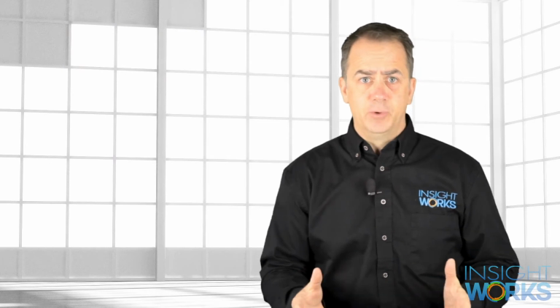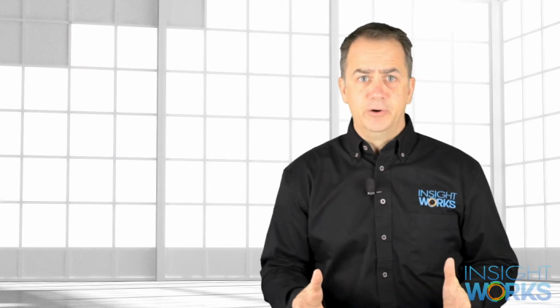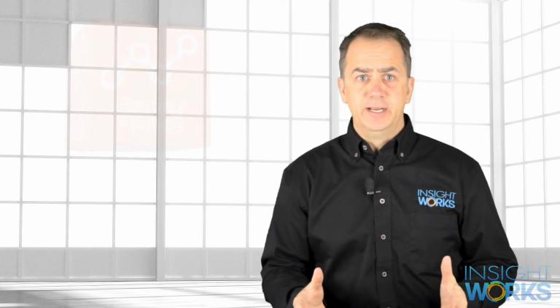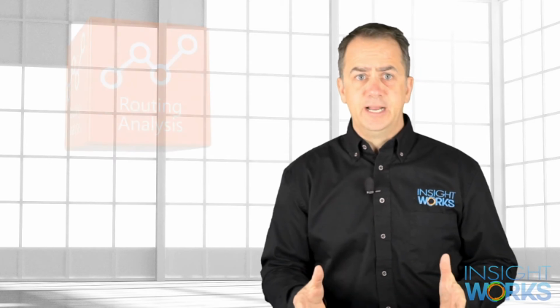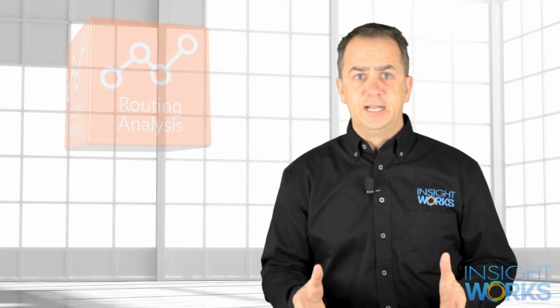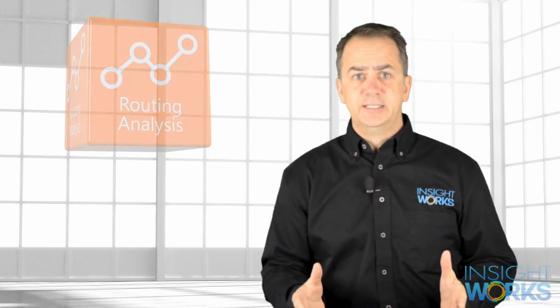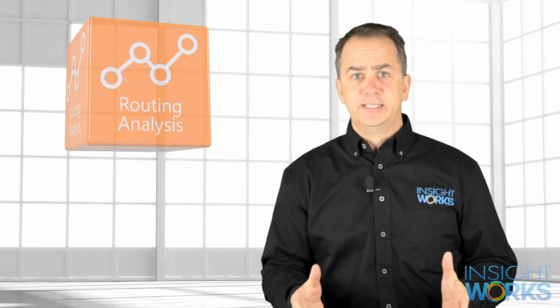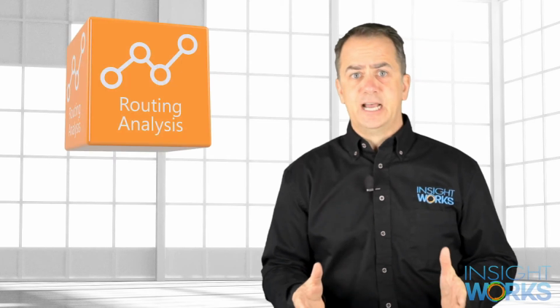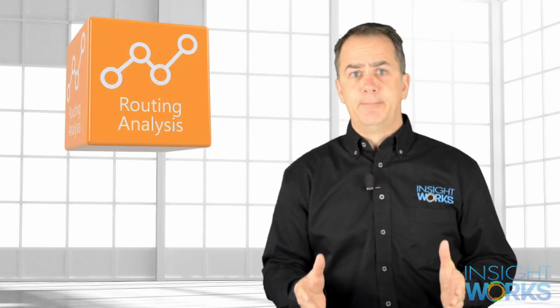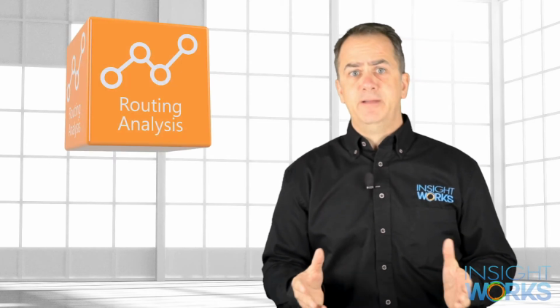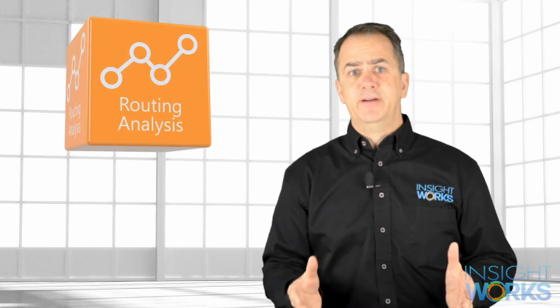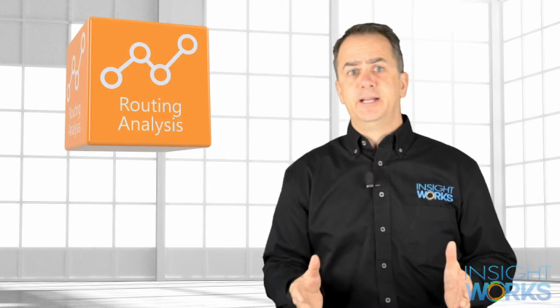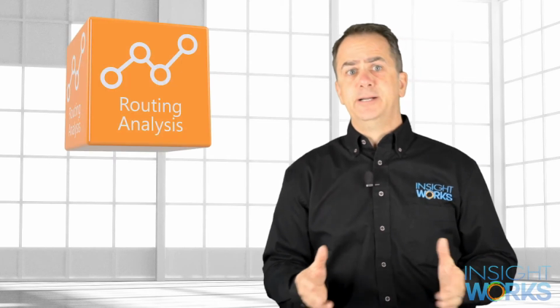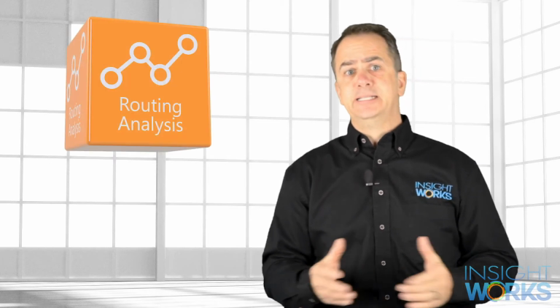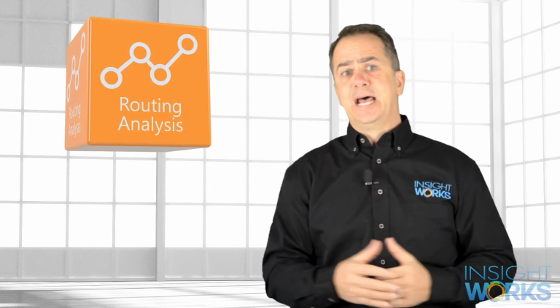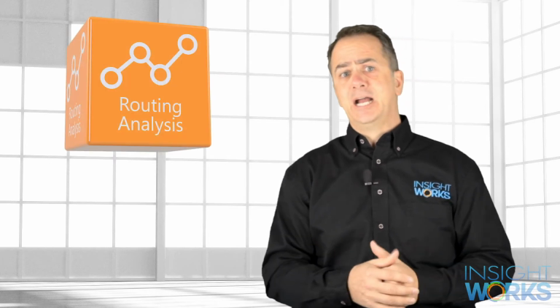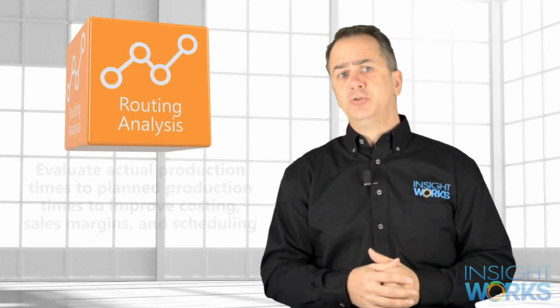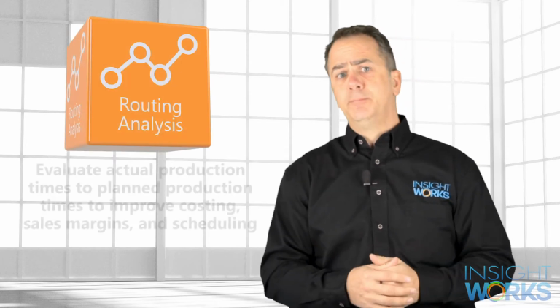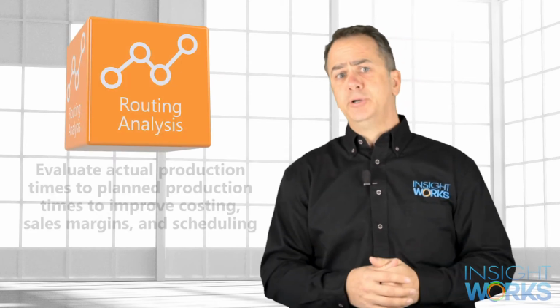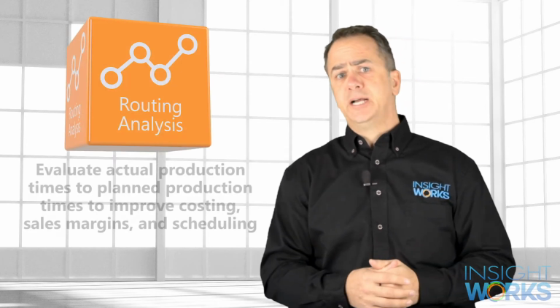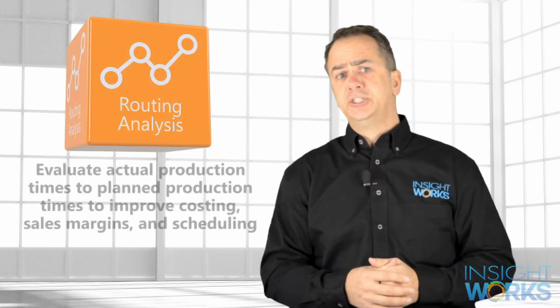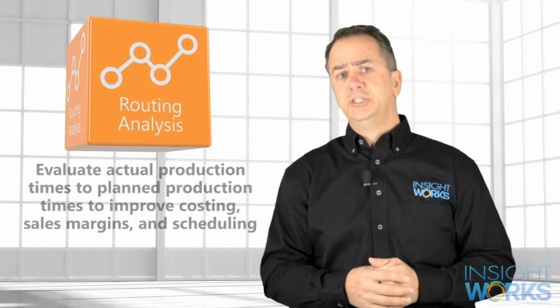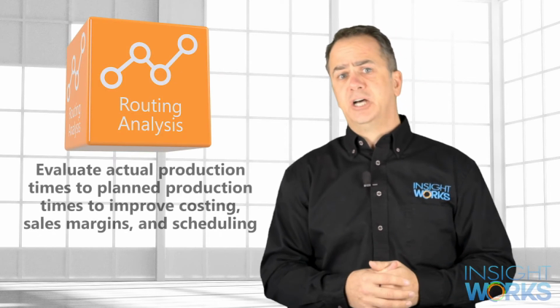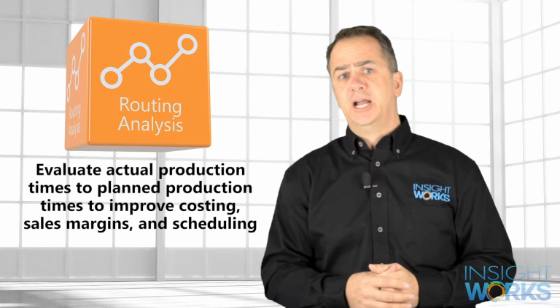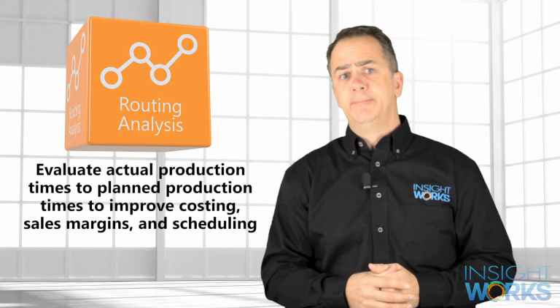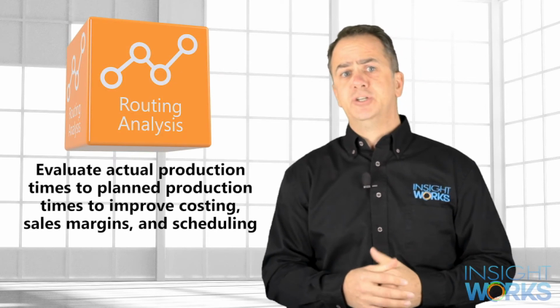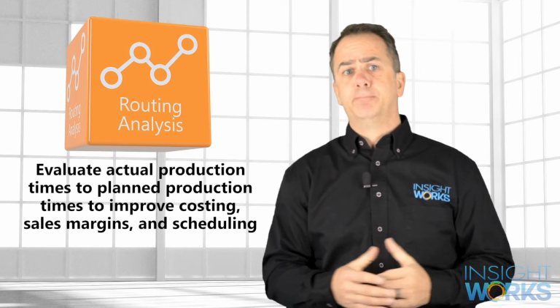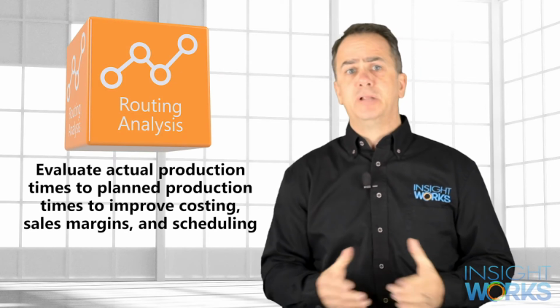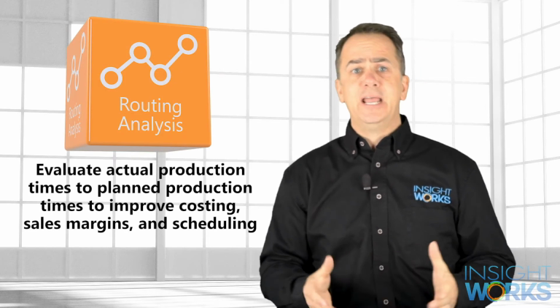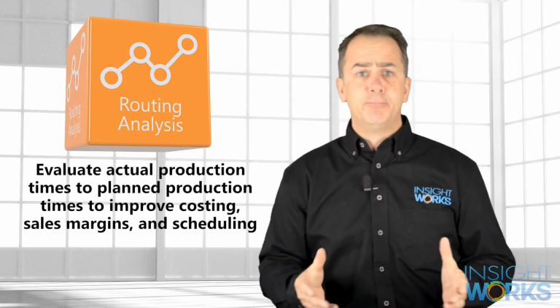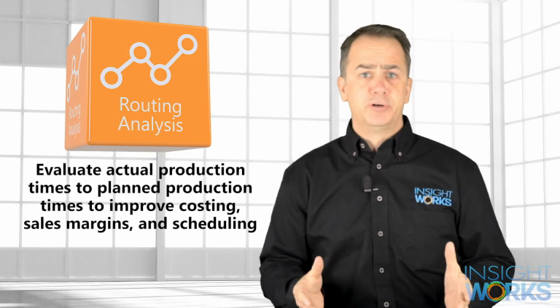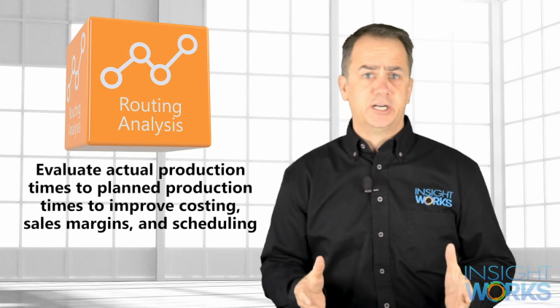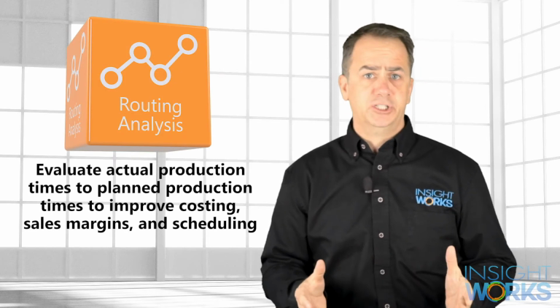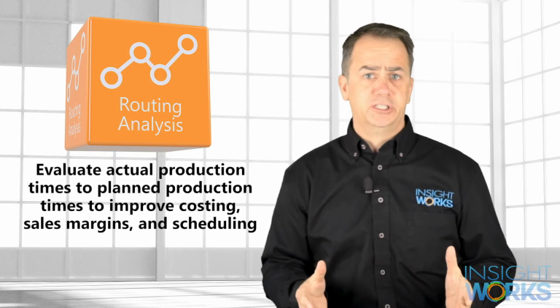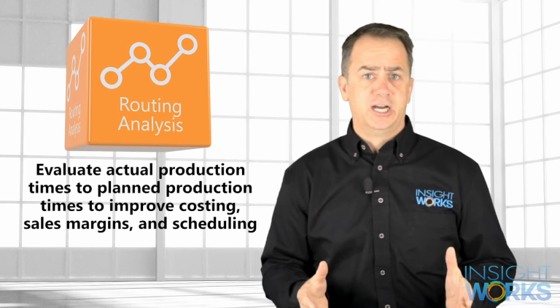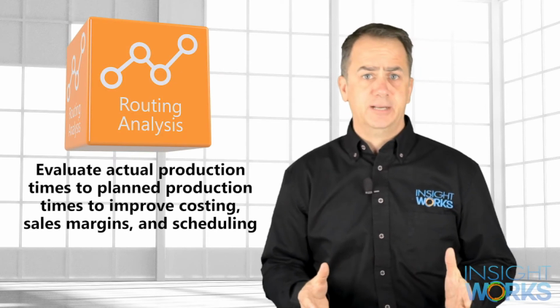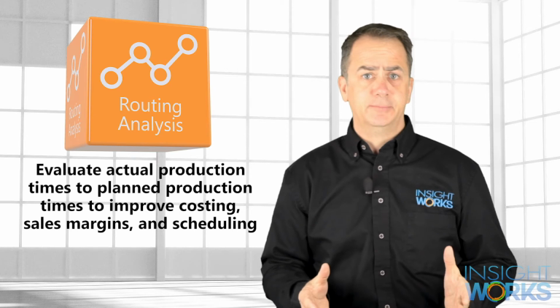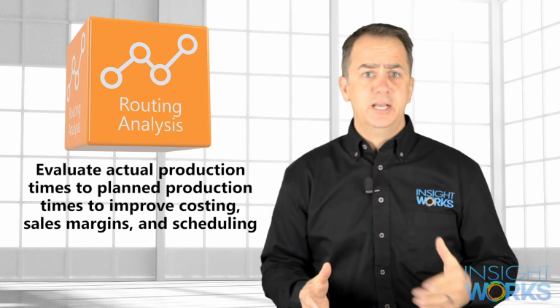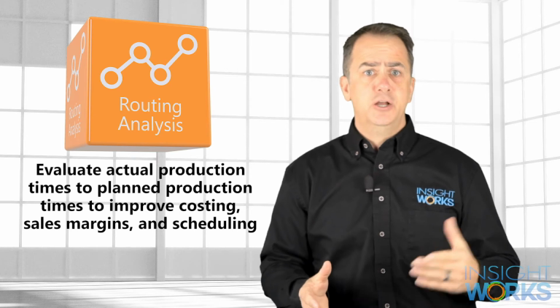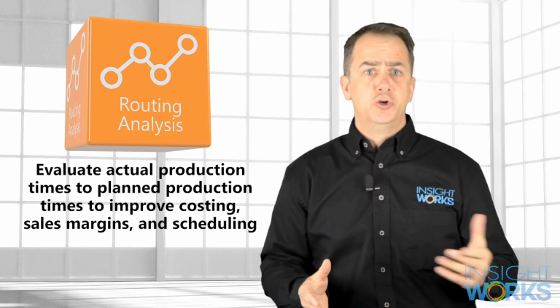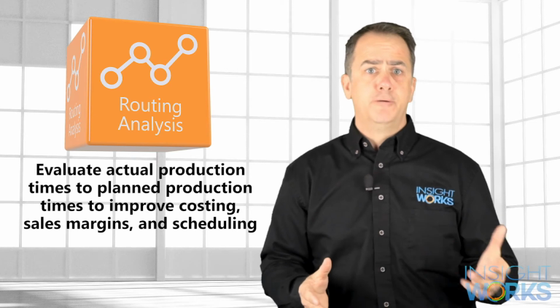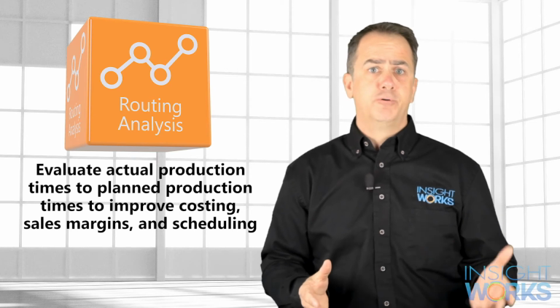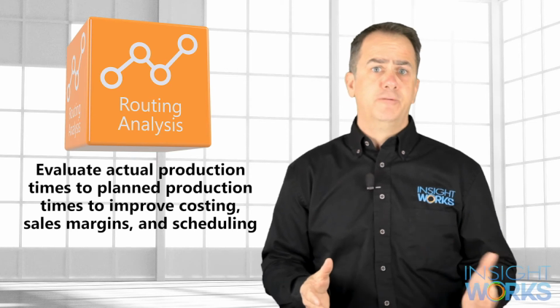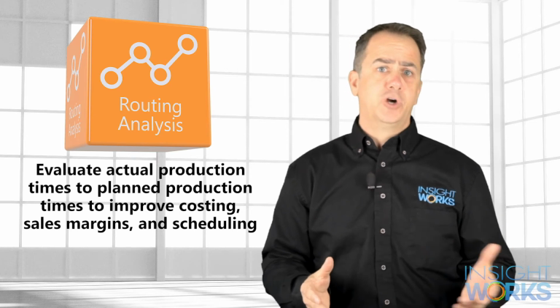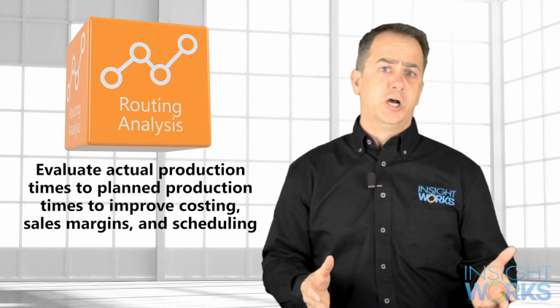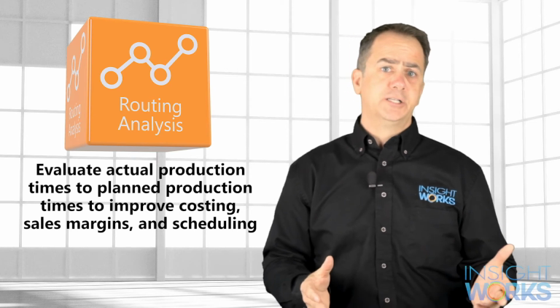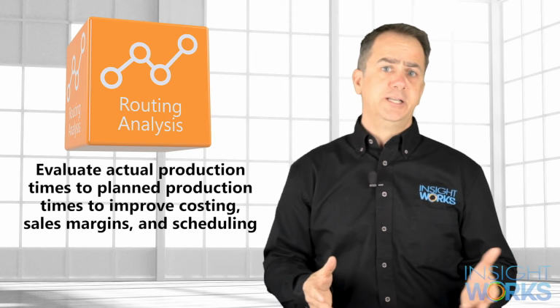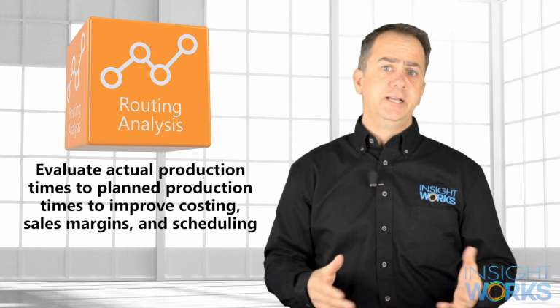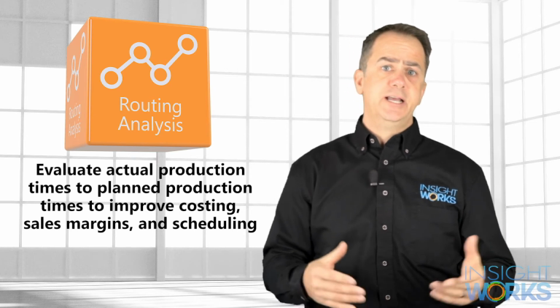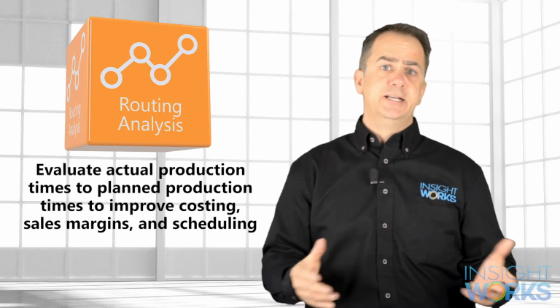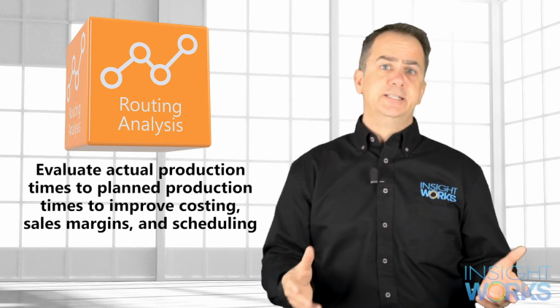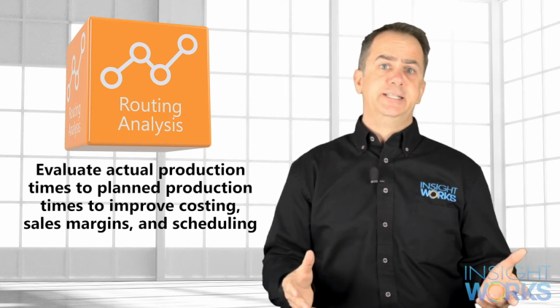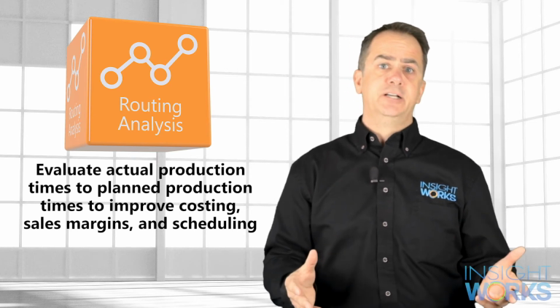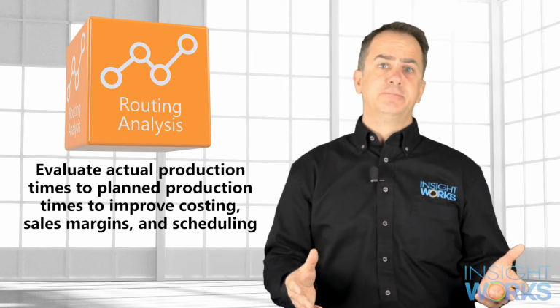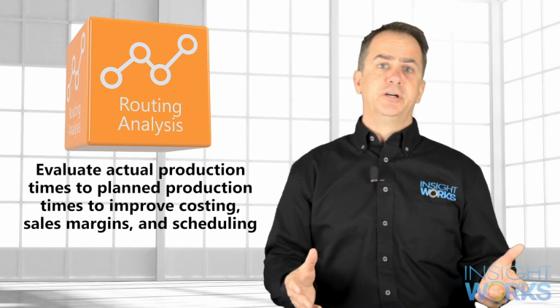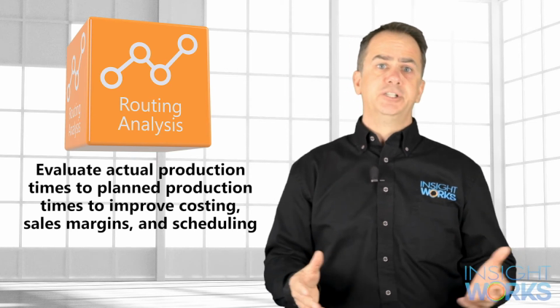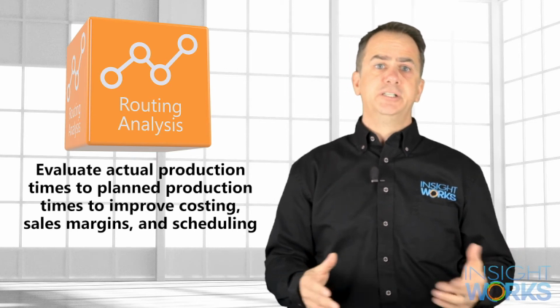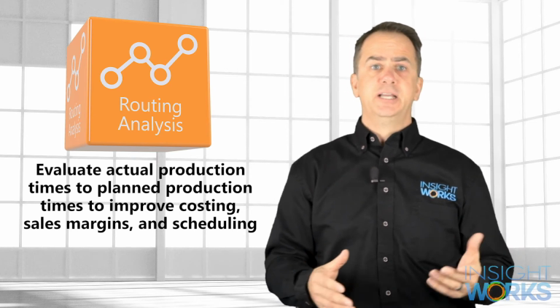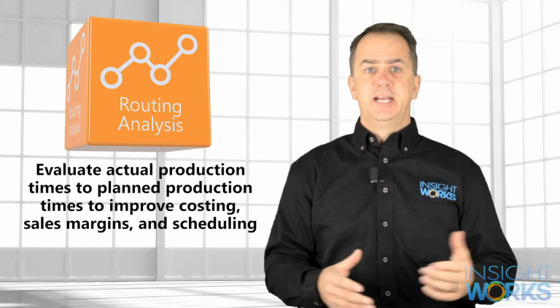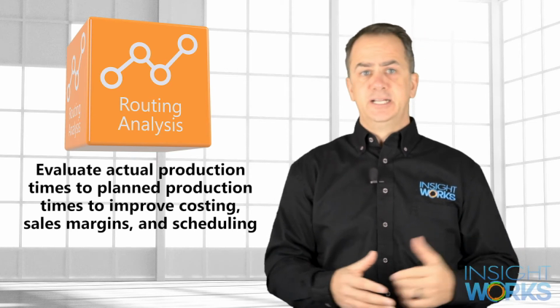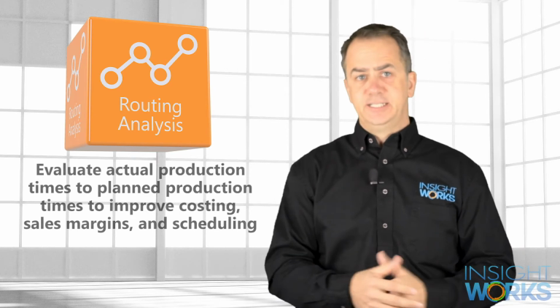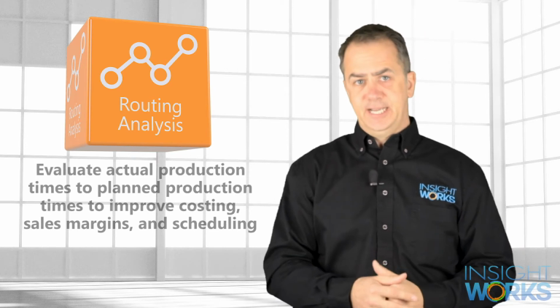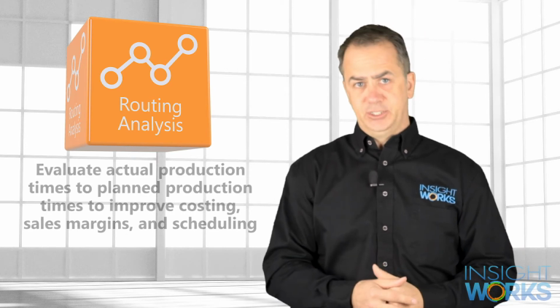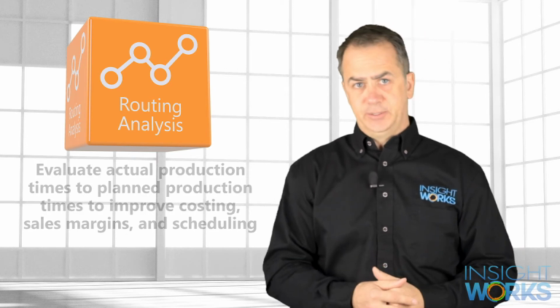Finally, the Routing Analysis app evaluates actual production time versus planned production times to improve costing, sales margins, and scheduling.